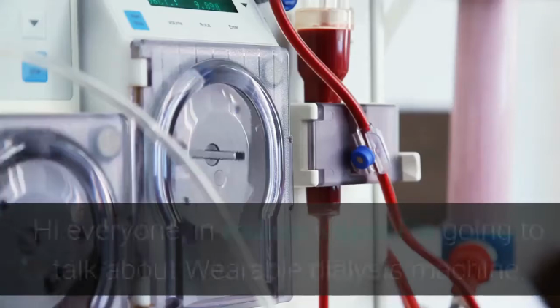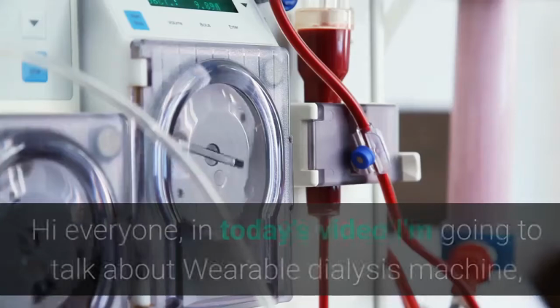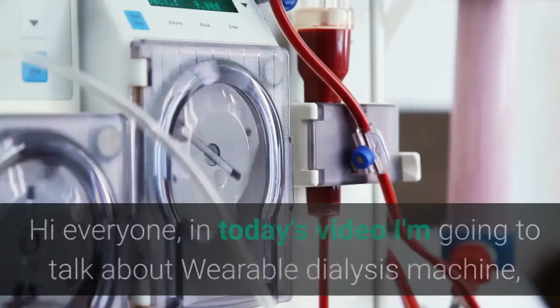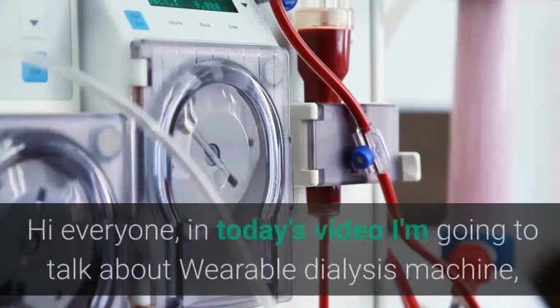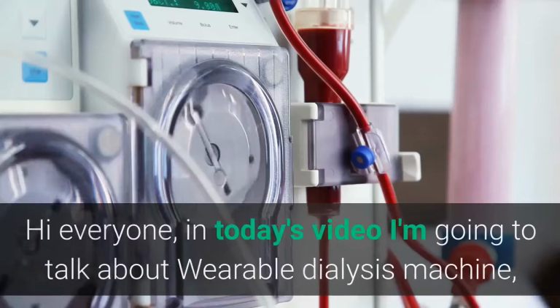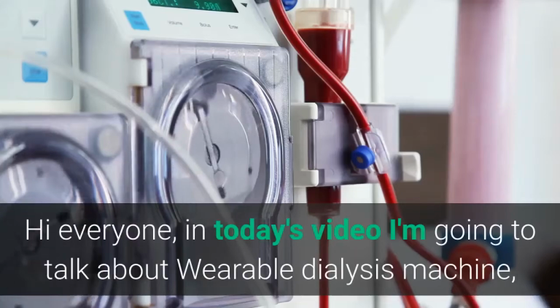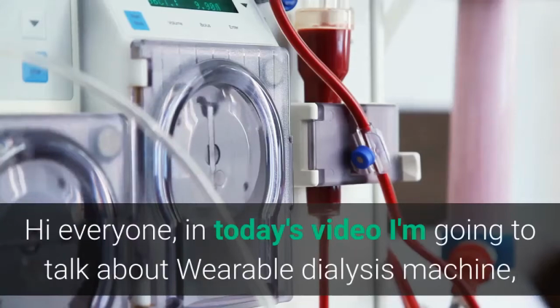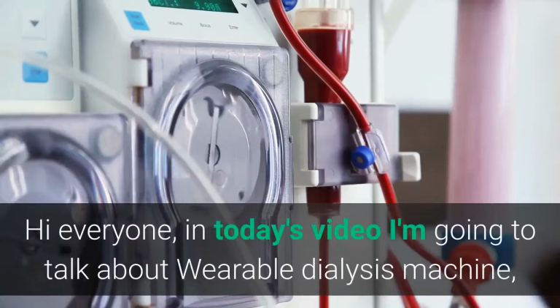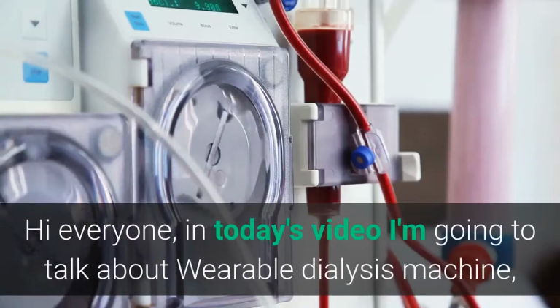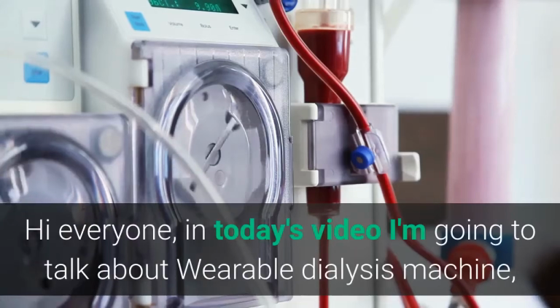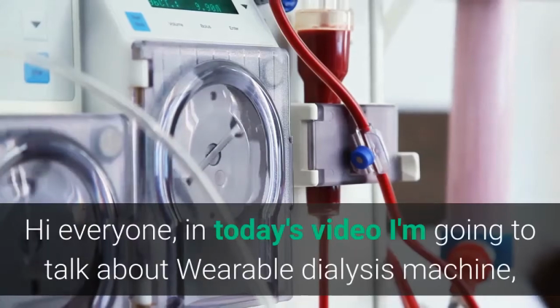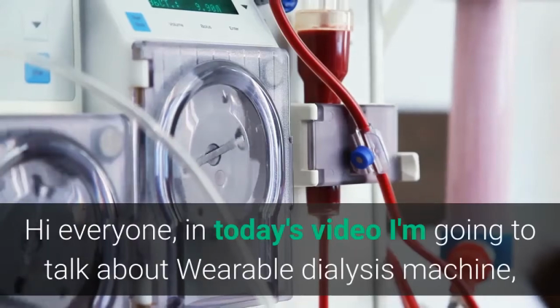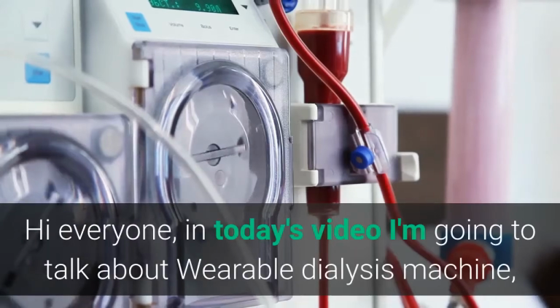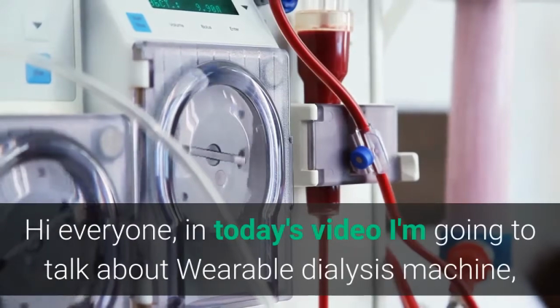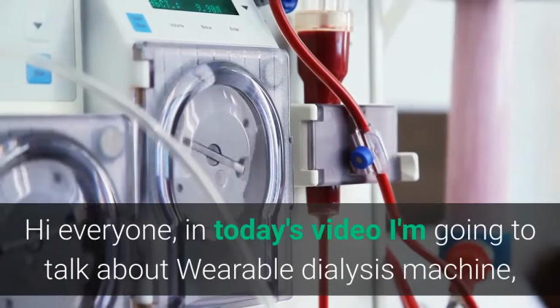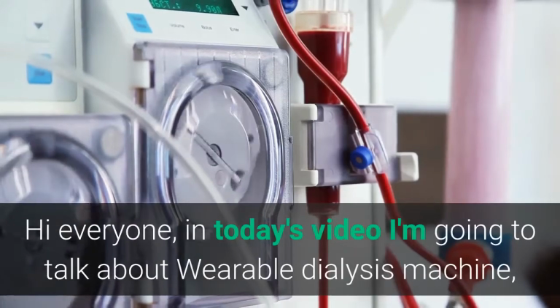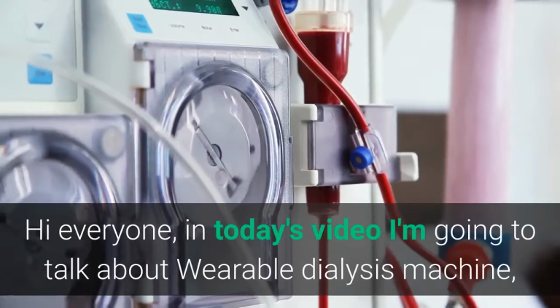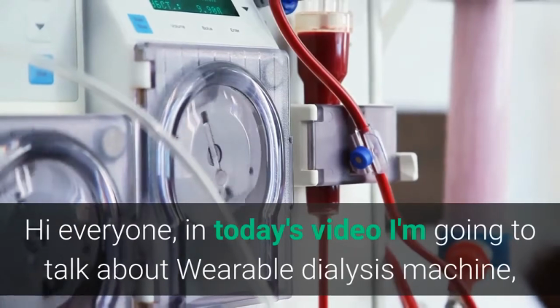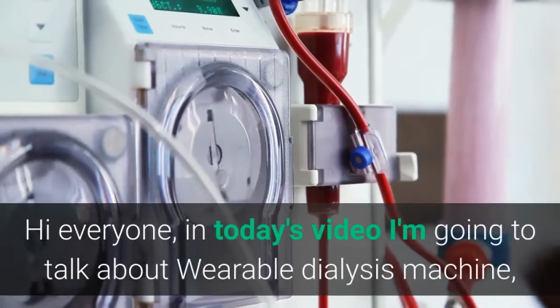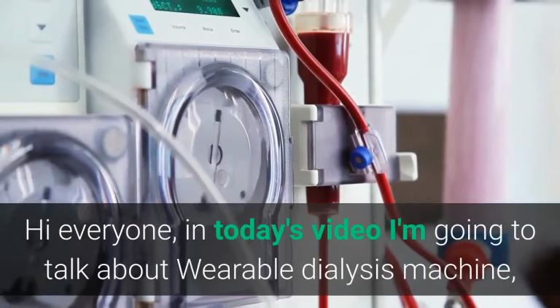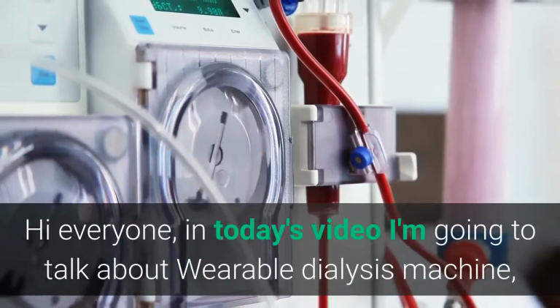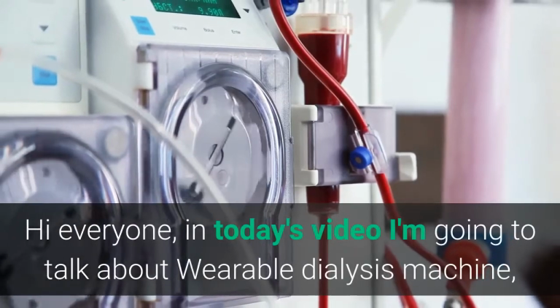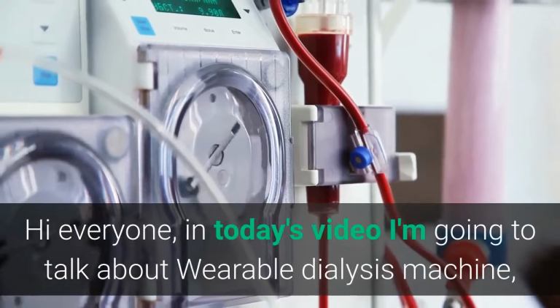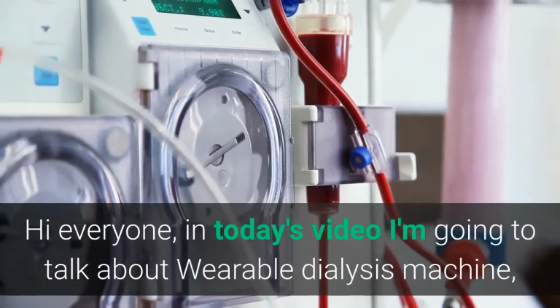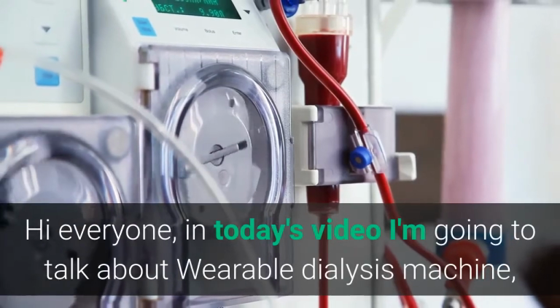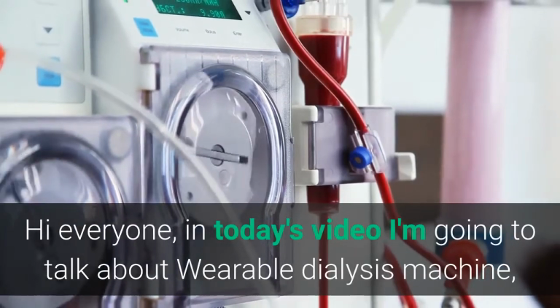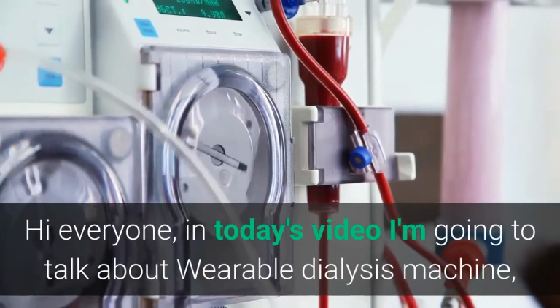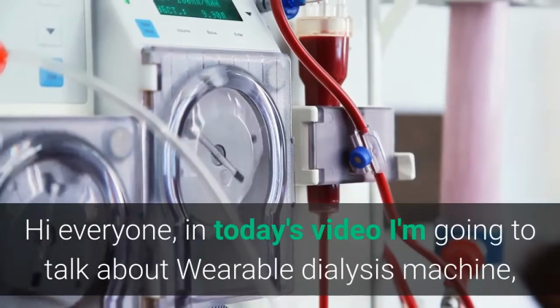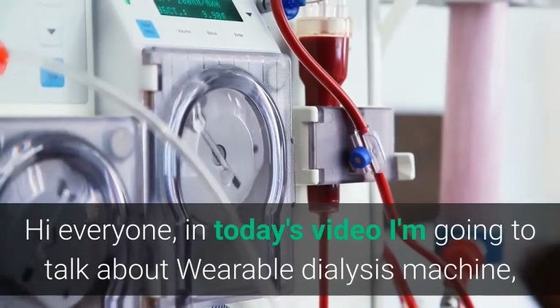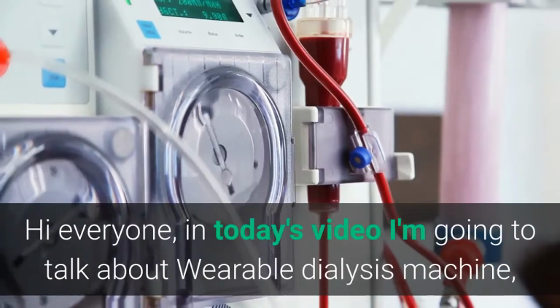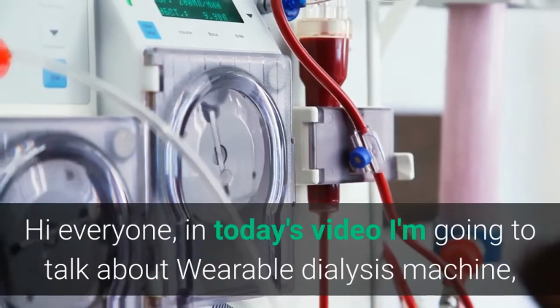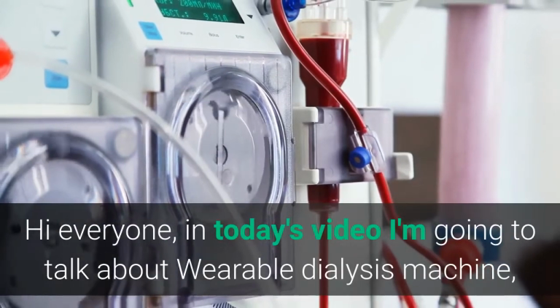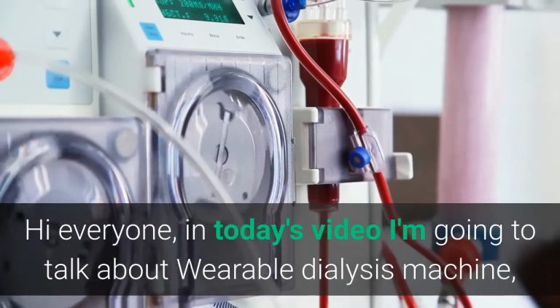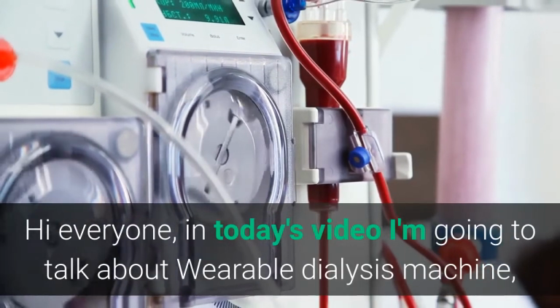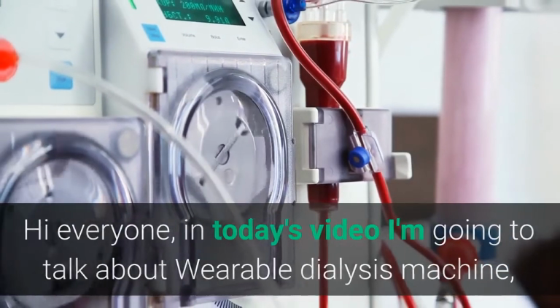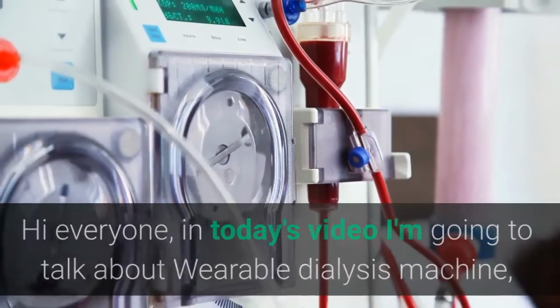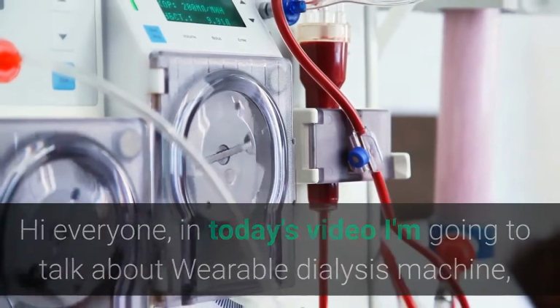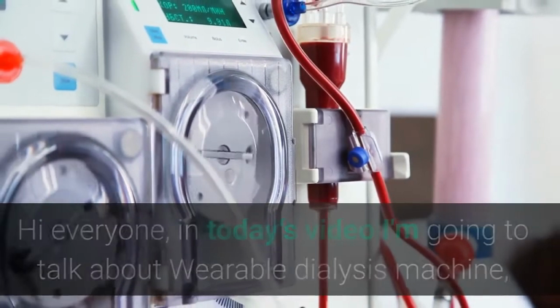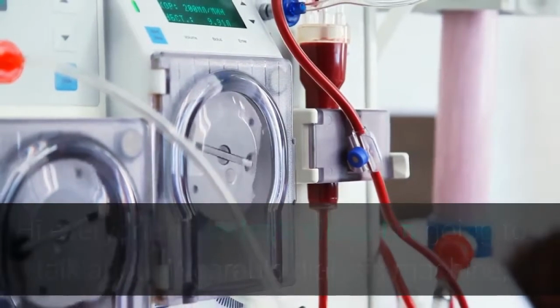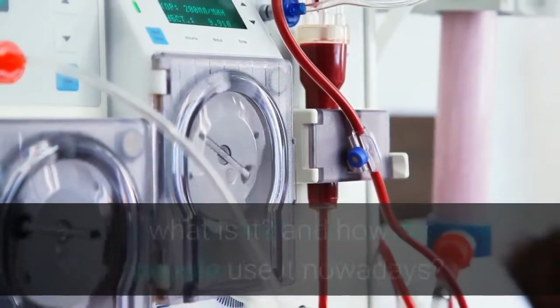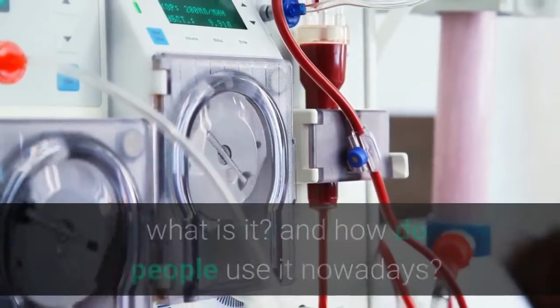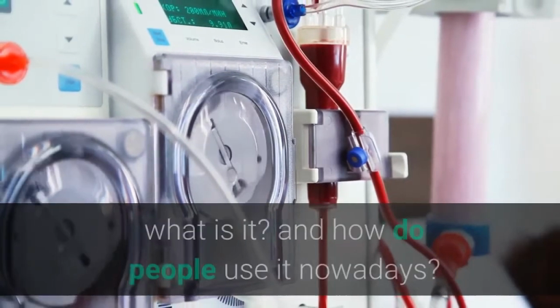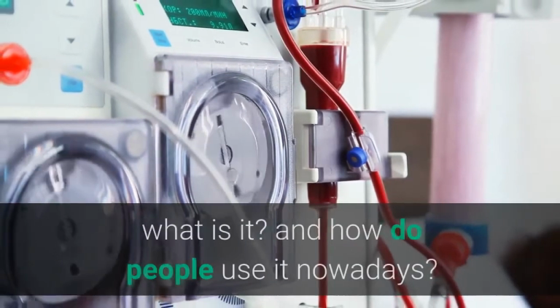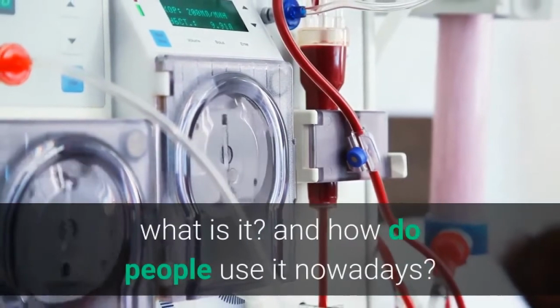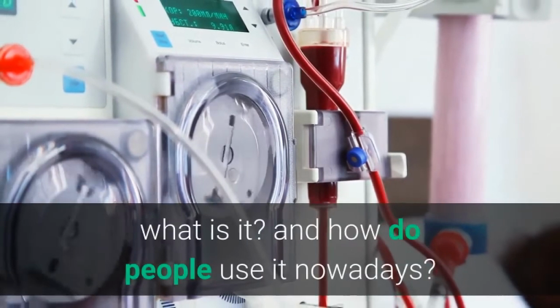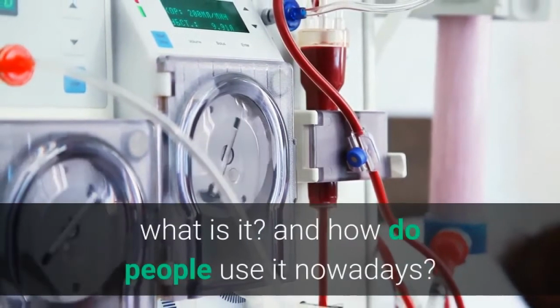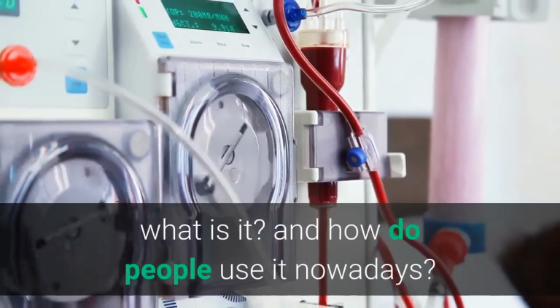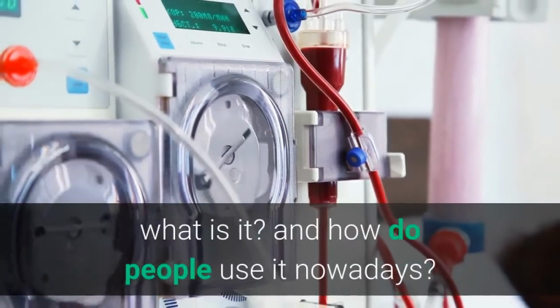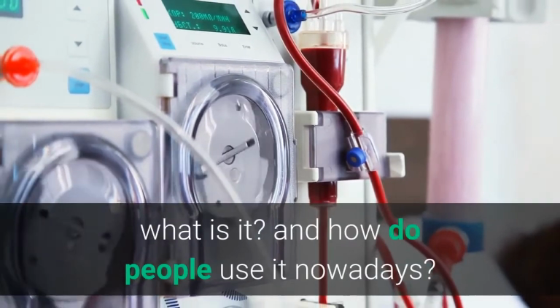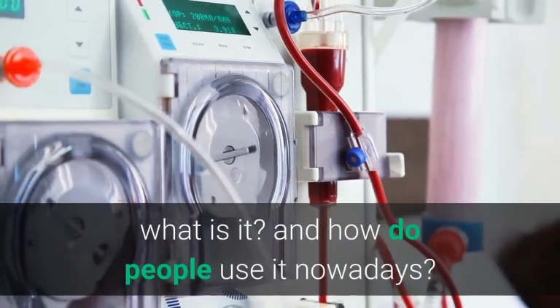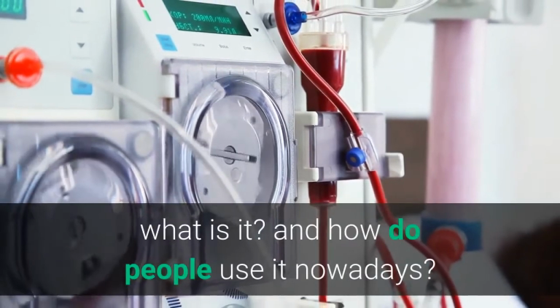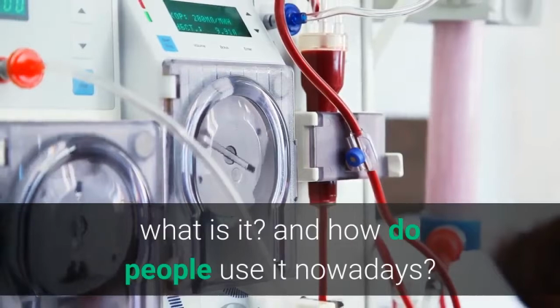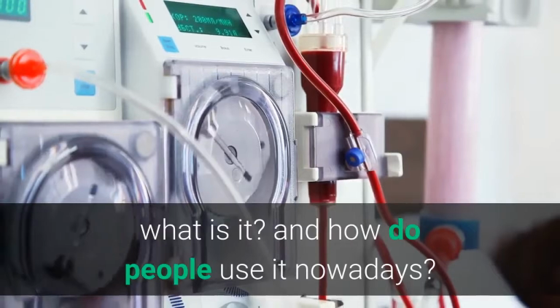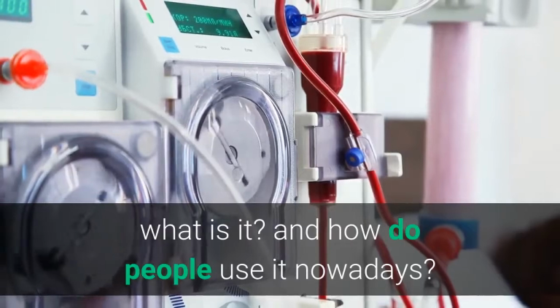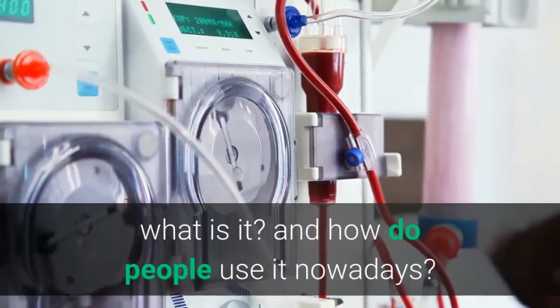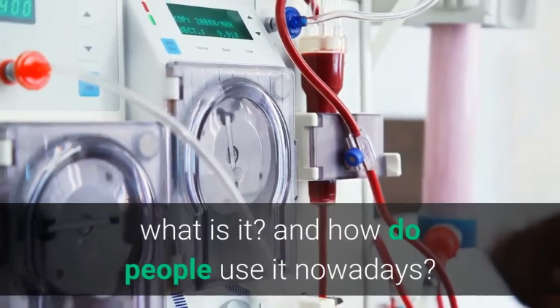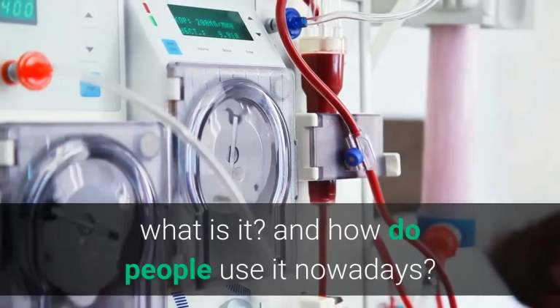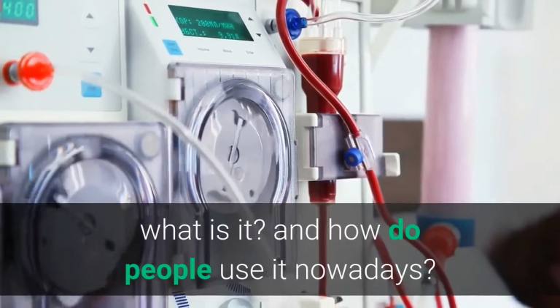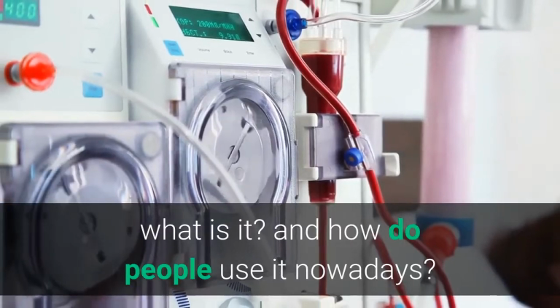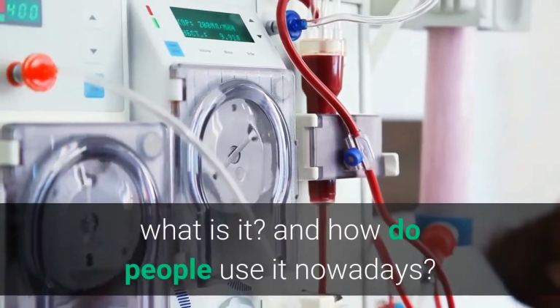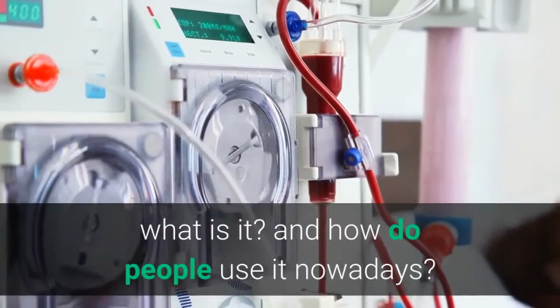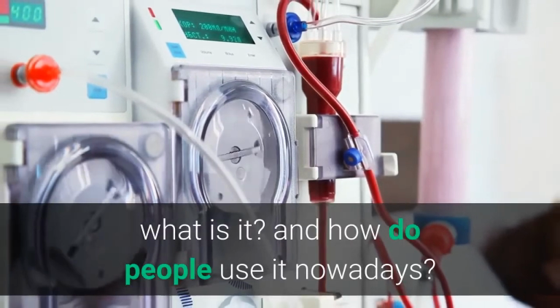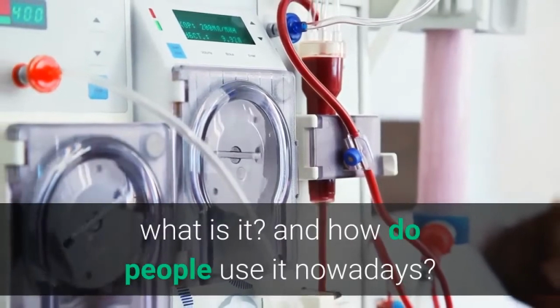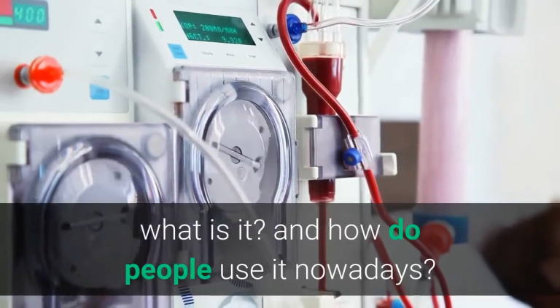Hi everyone, in today's video I'm going to talk about wearable dialysis machine — what is it, and how do people use it nowadays?